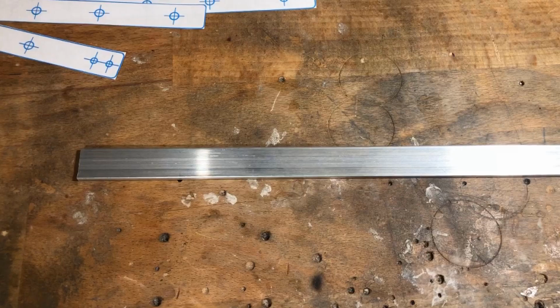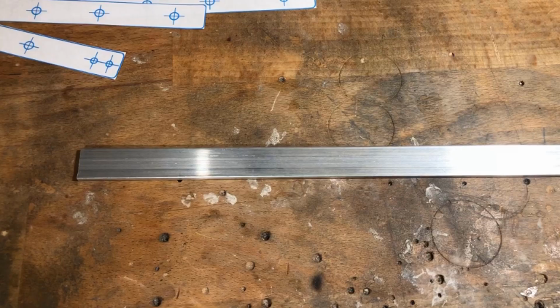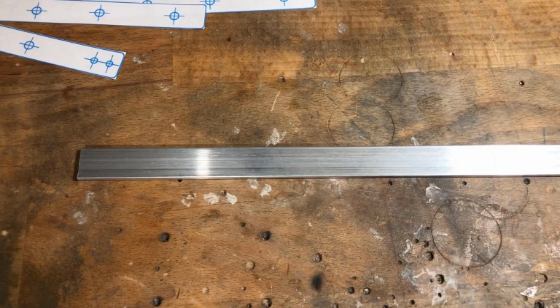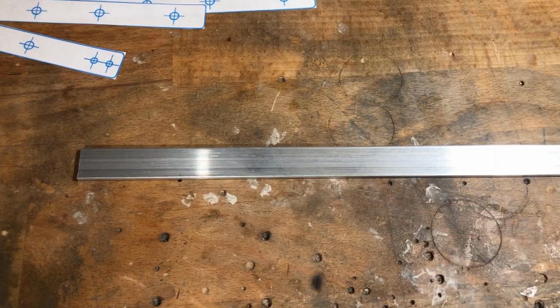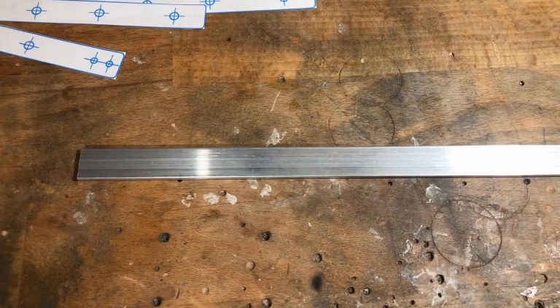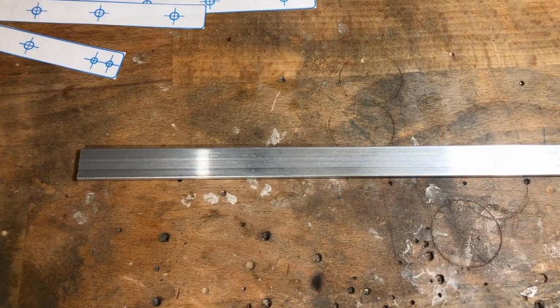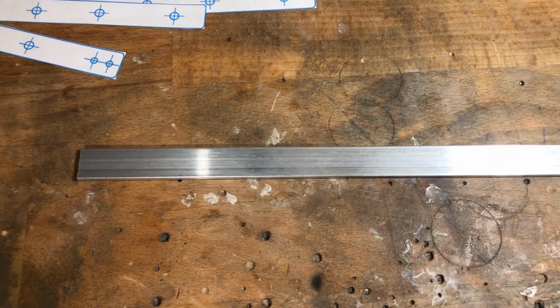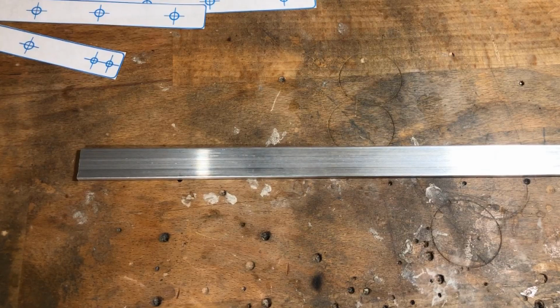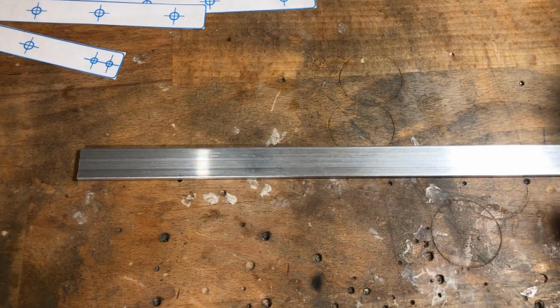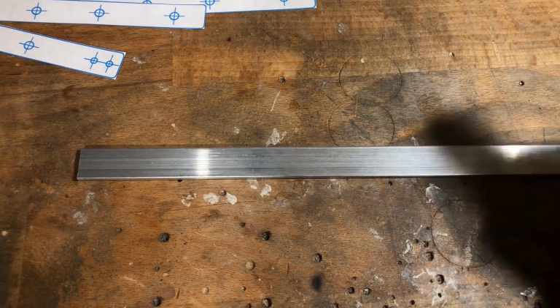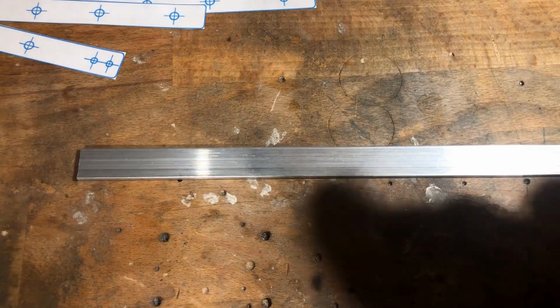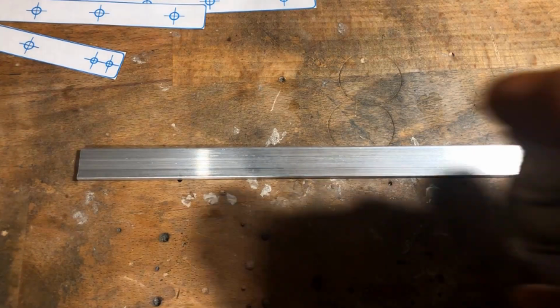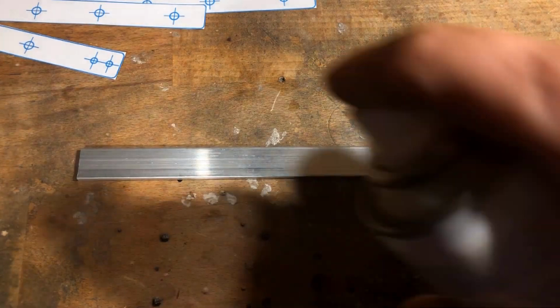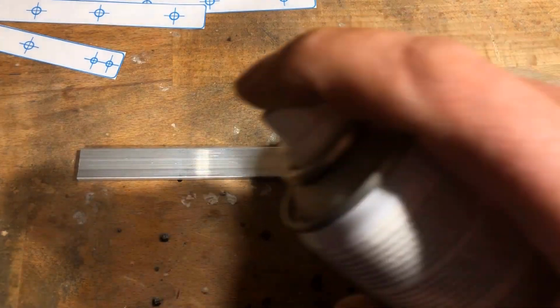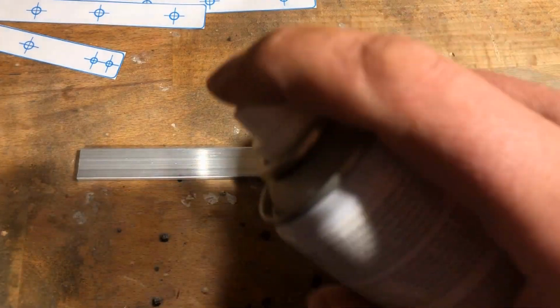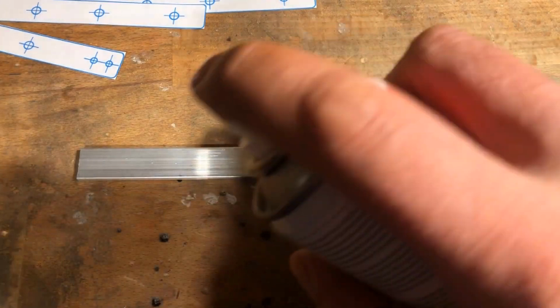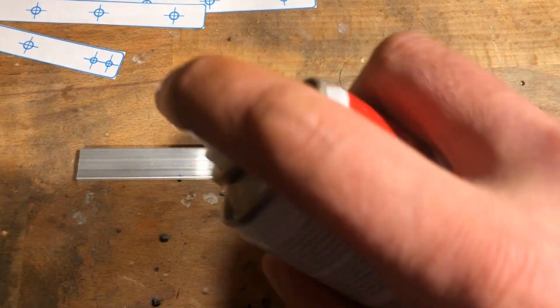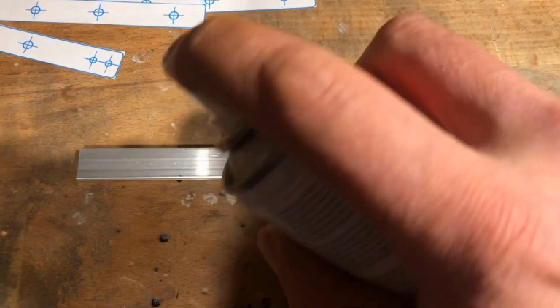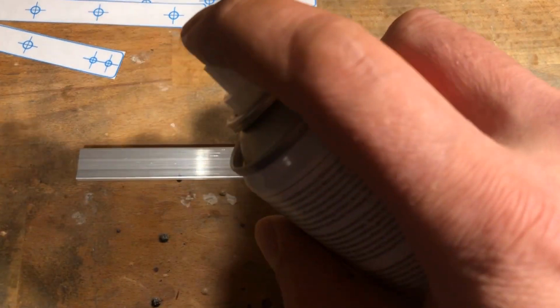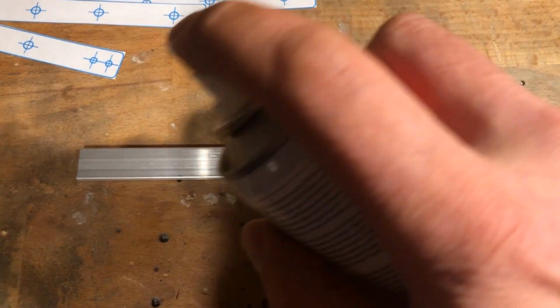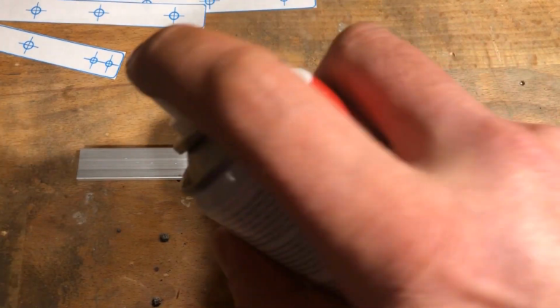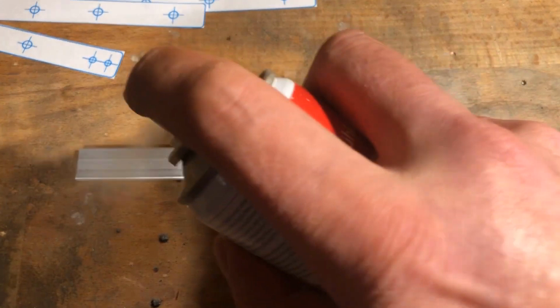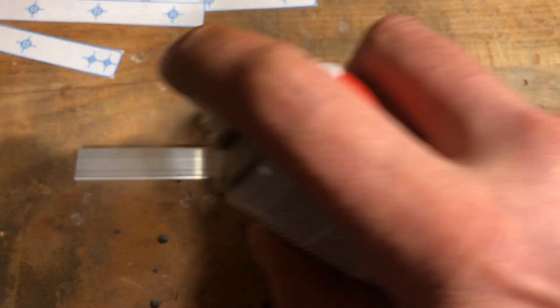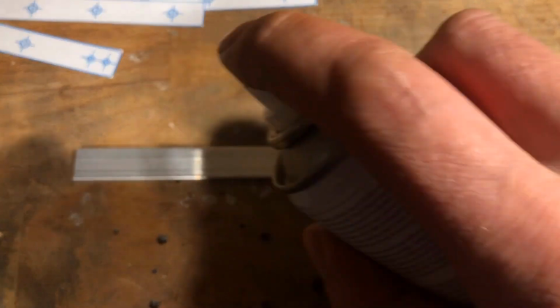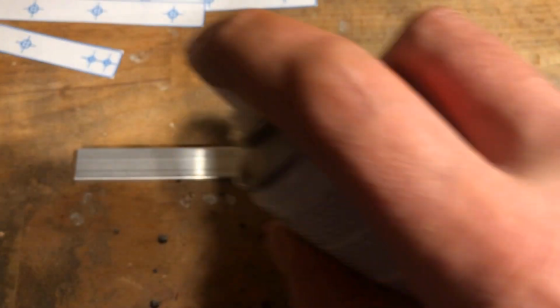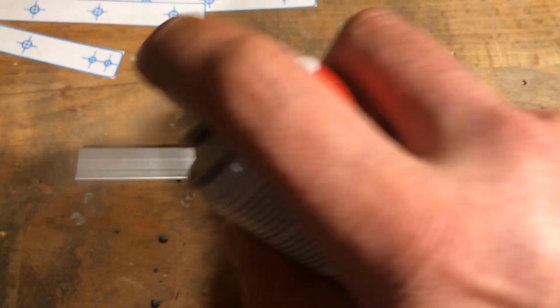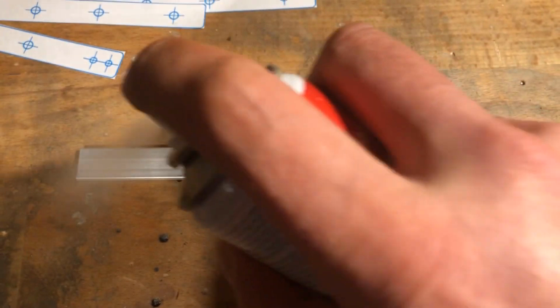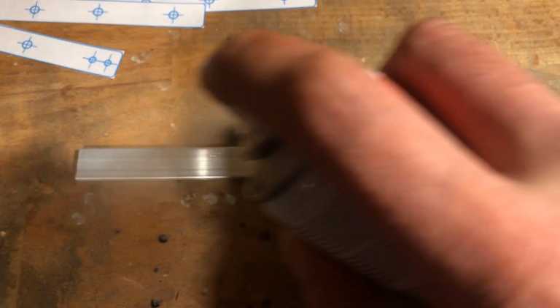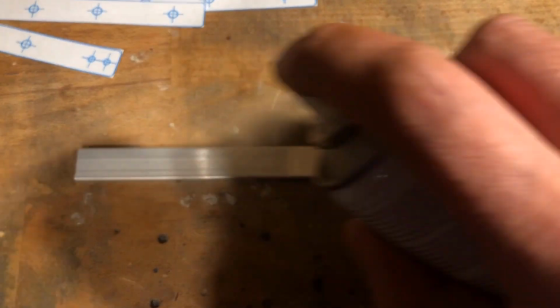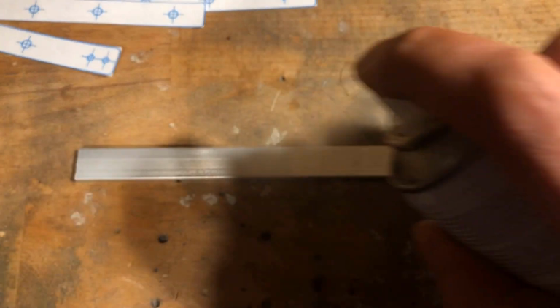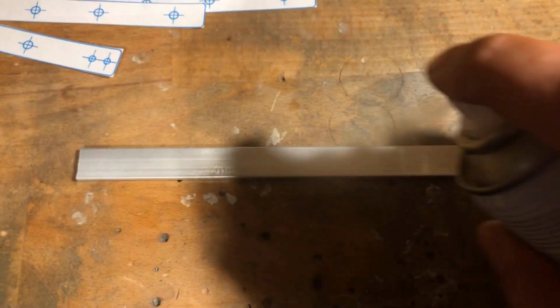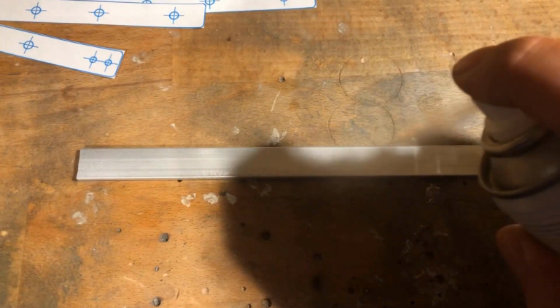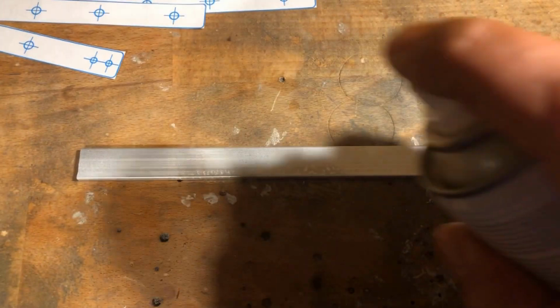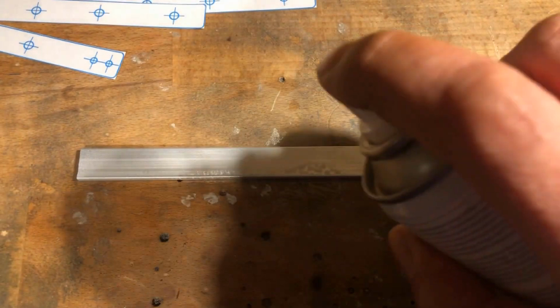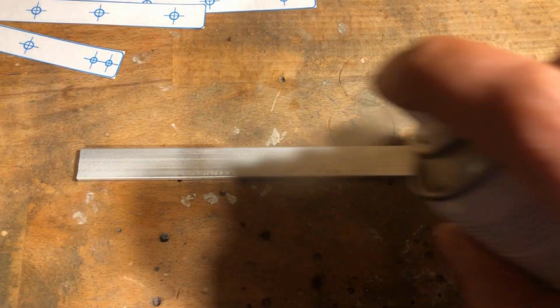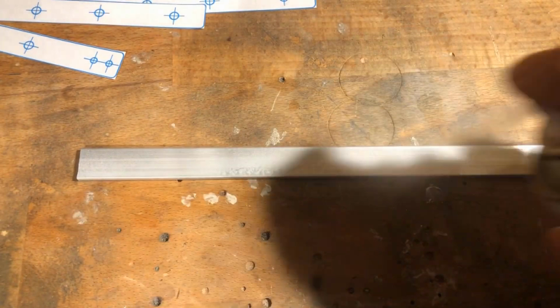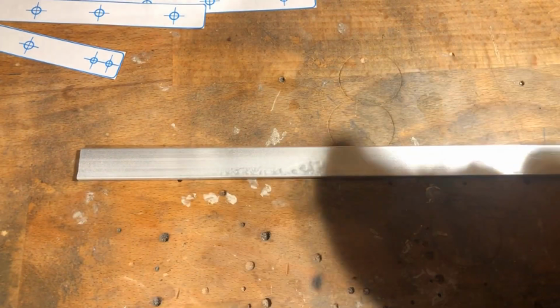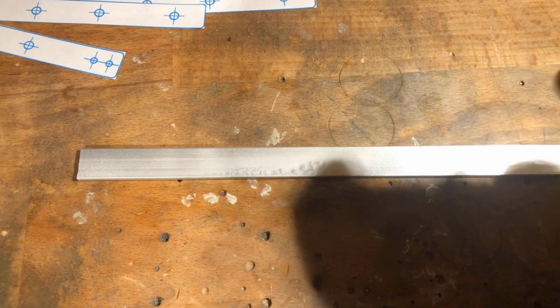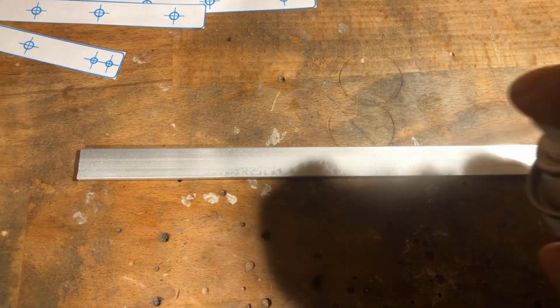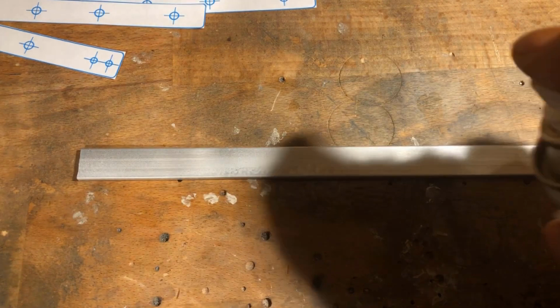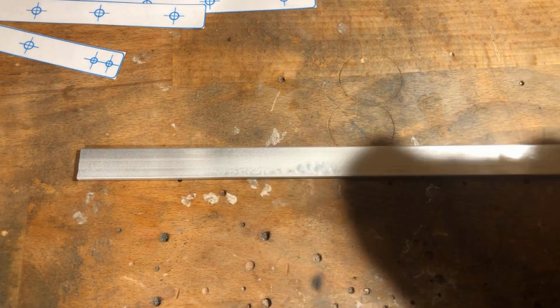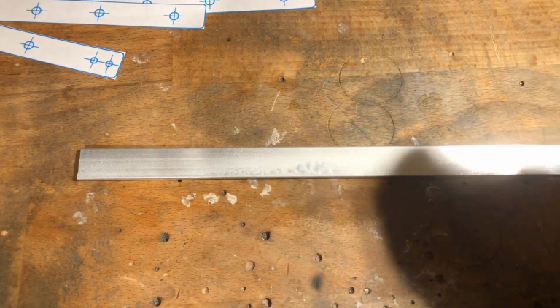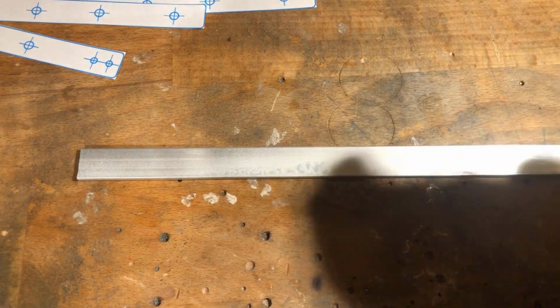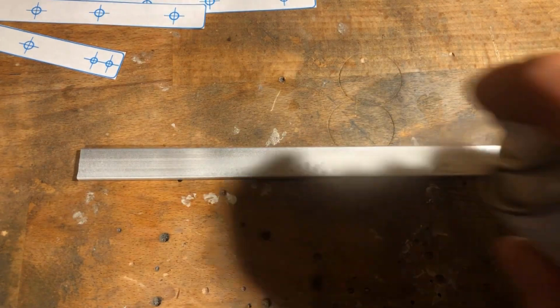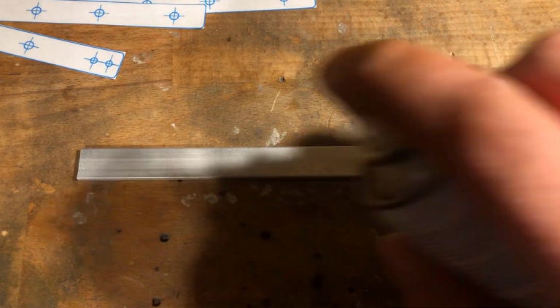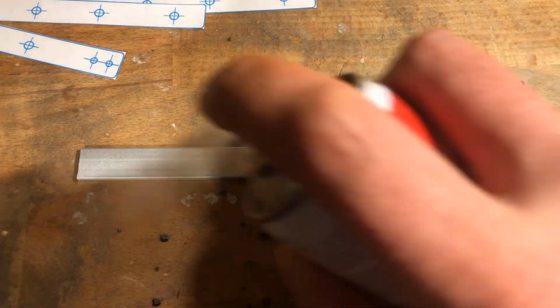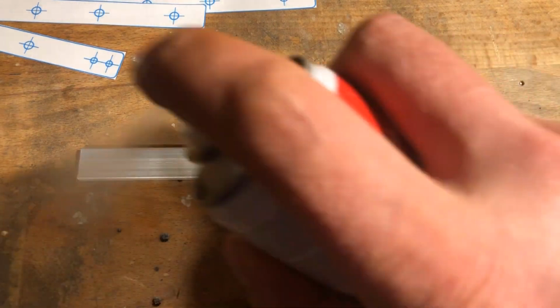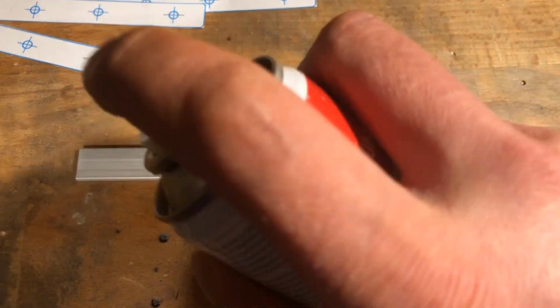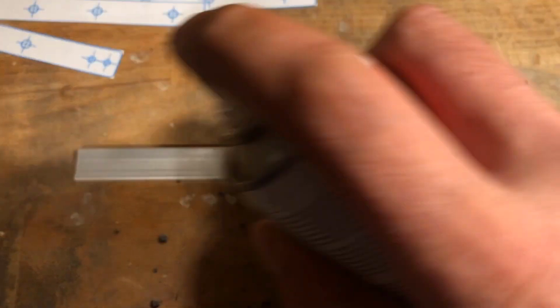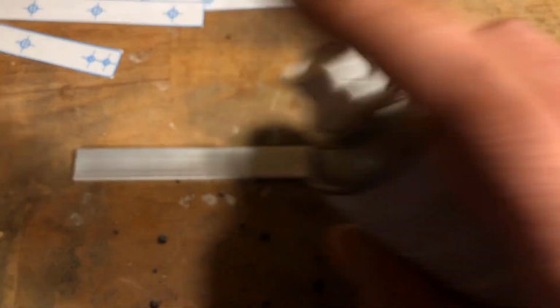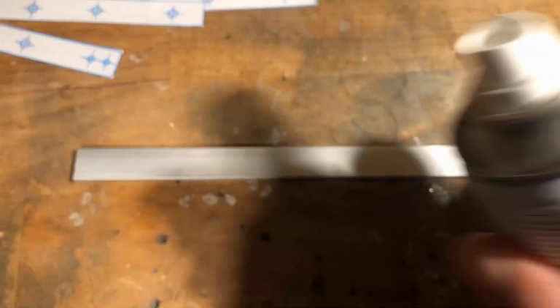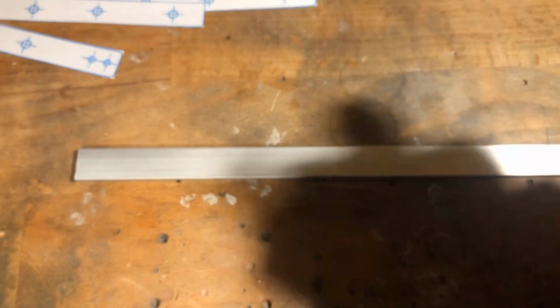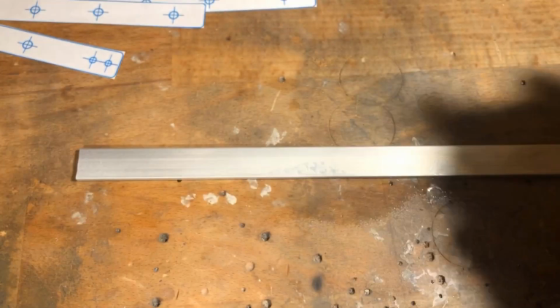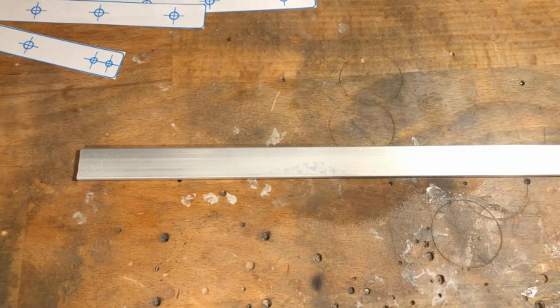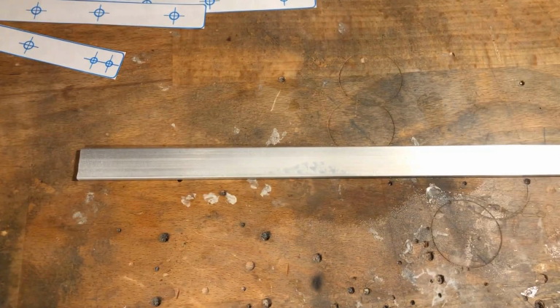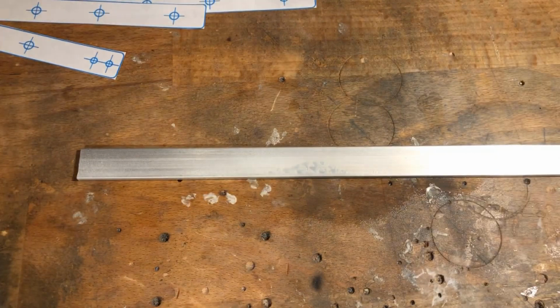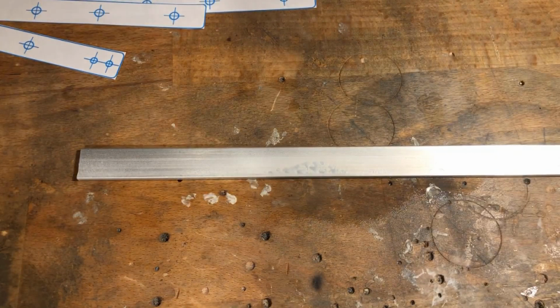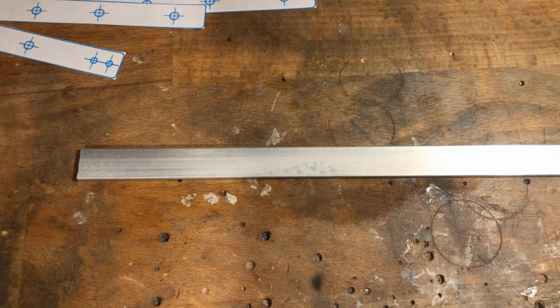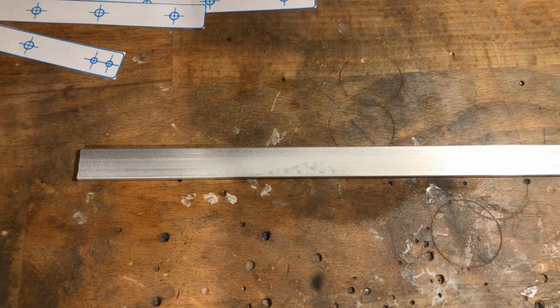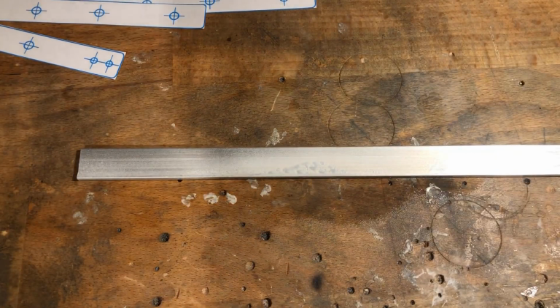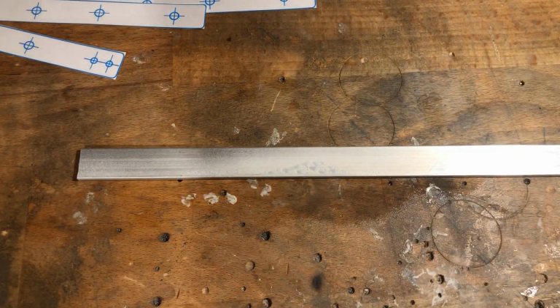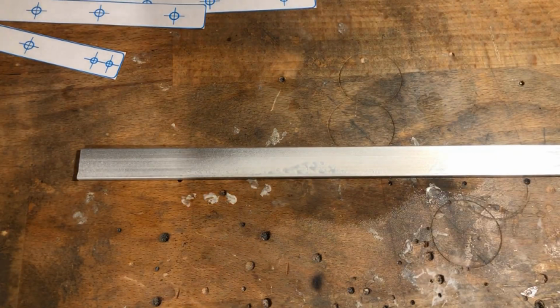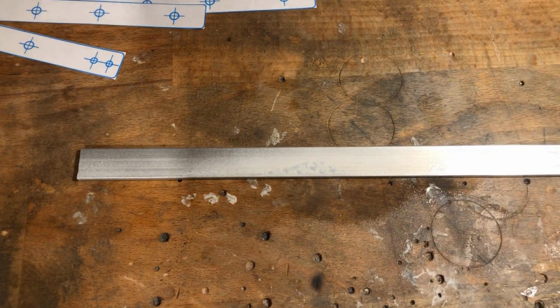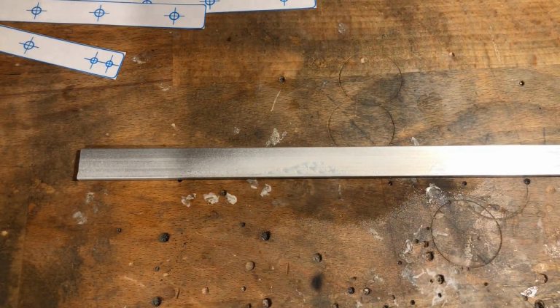A 15 by 3 mm aluminum flat profile was then used to make brackets for the pipe clamps and for the pinch cocks.